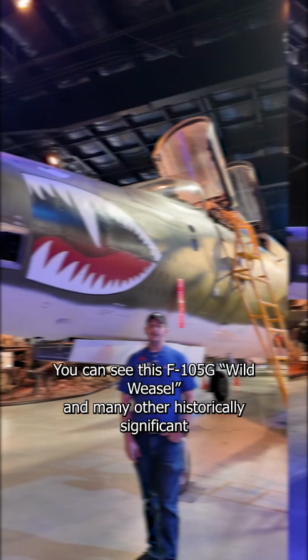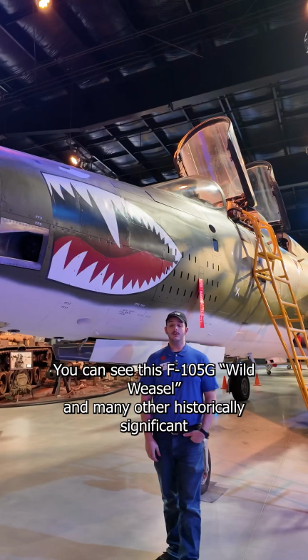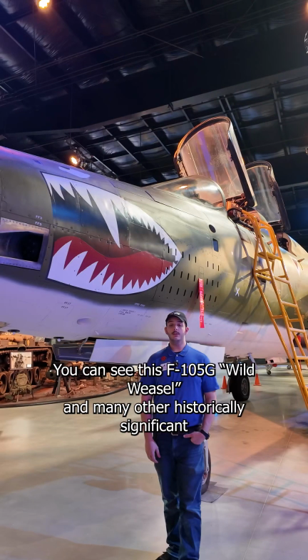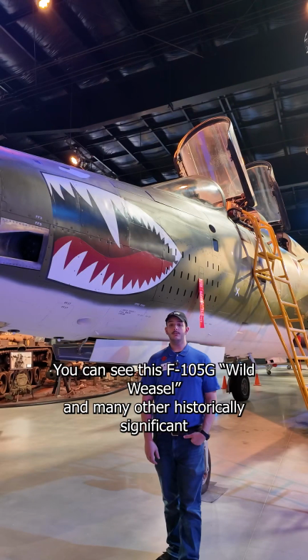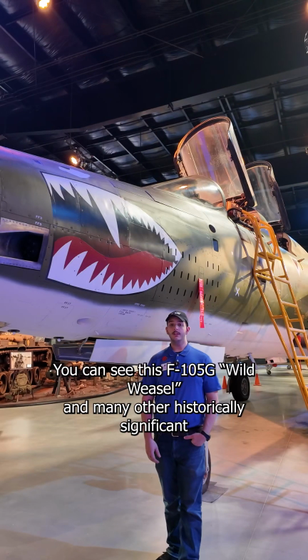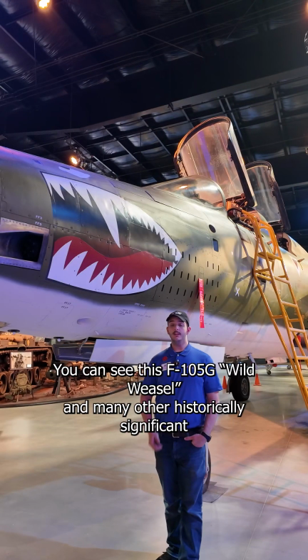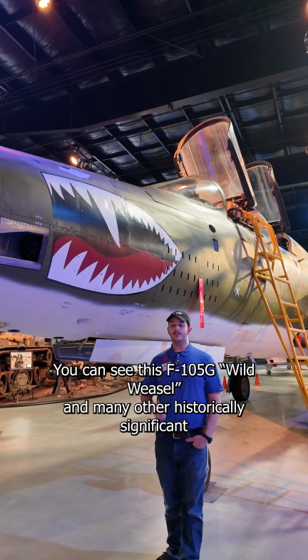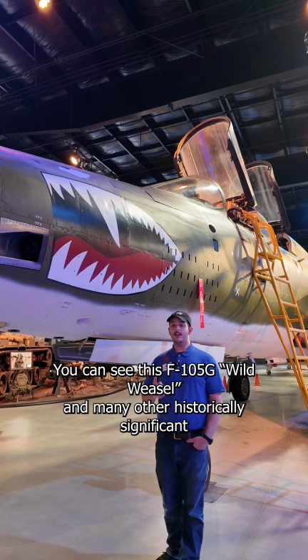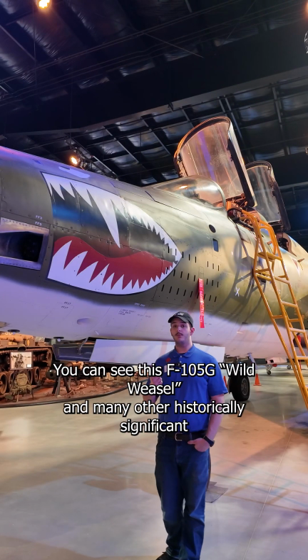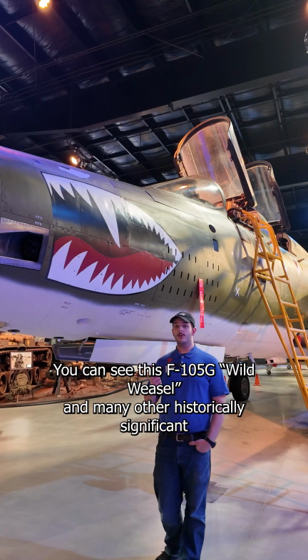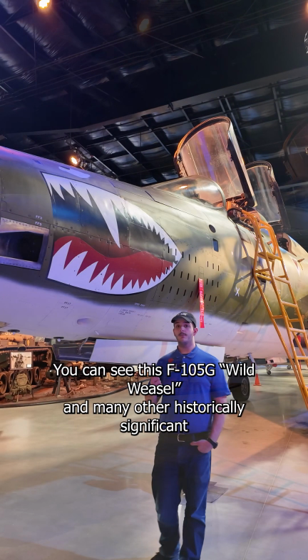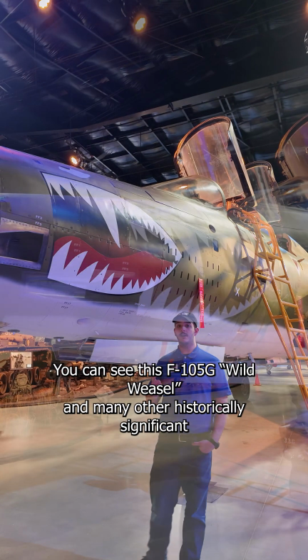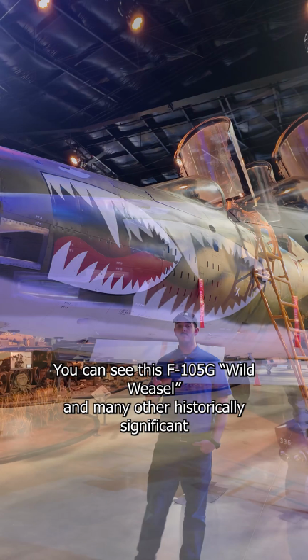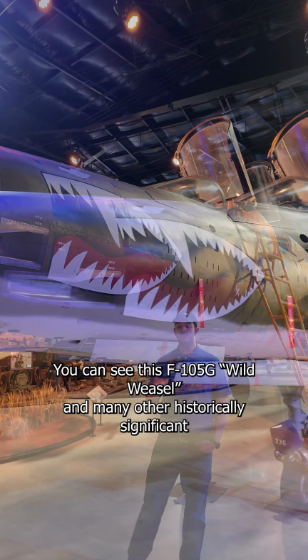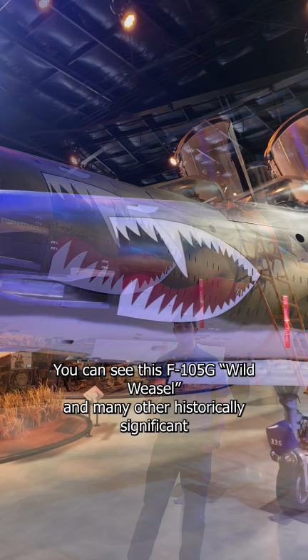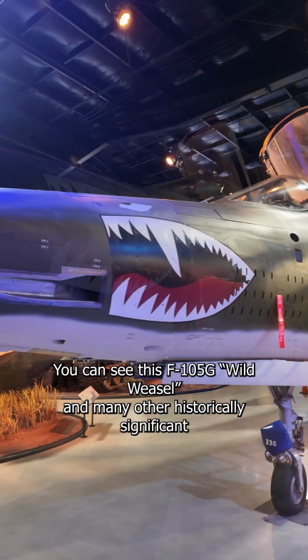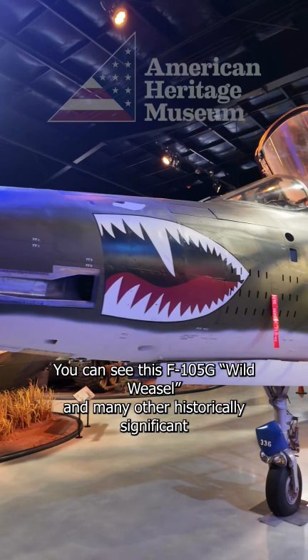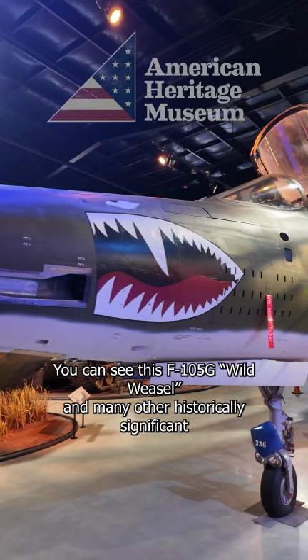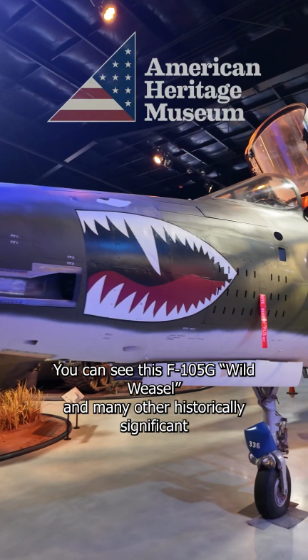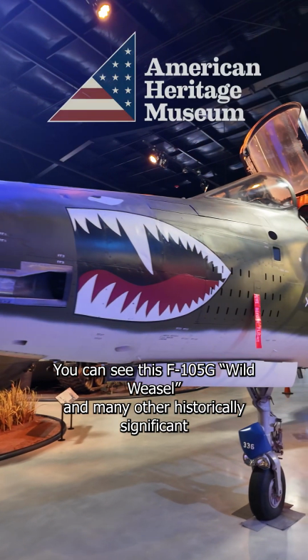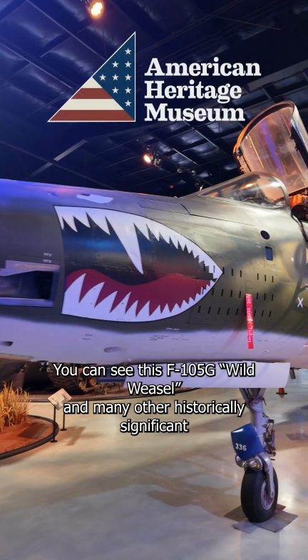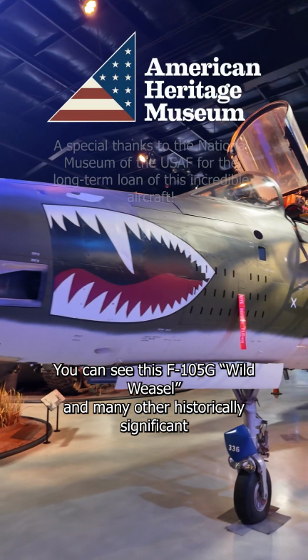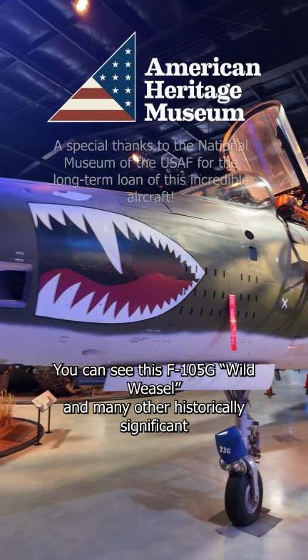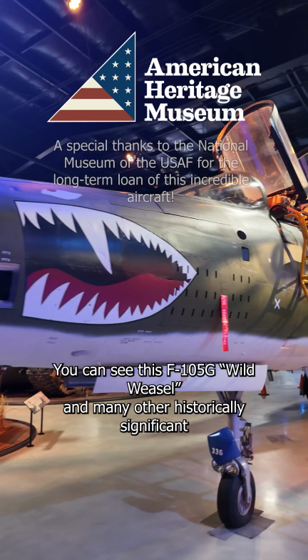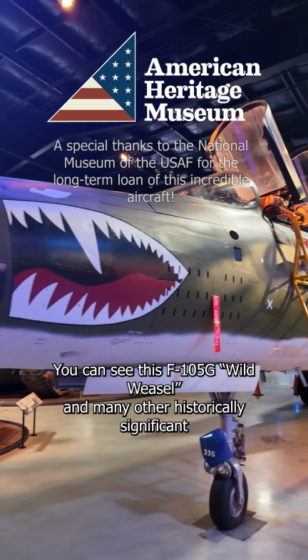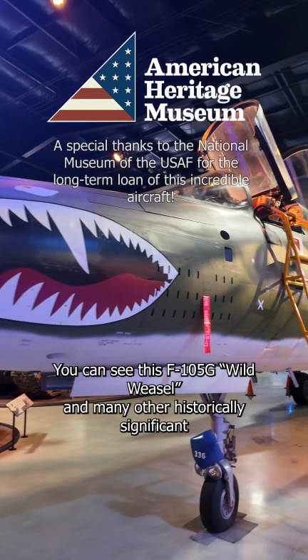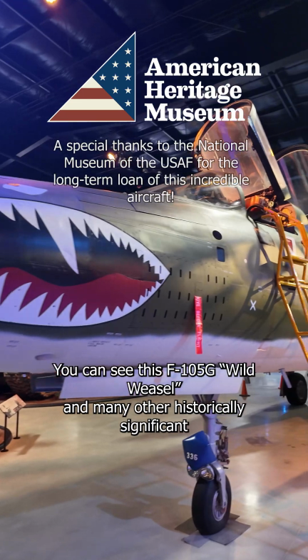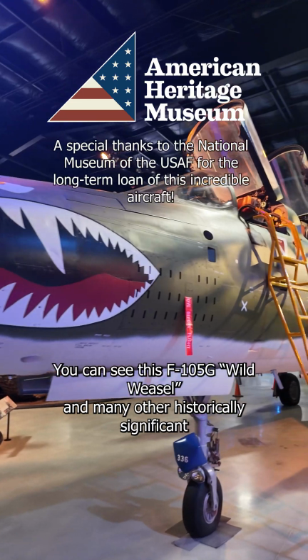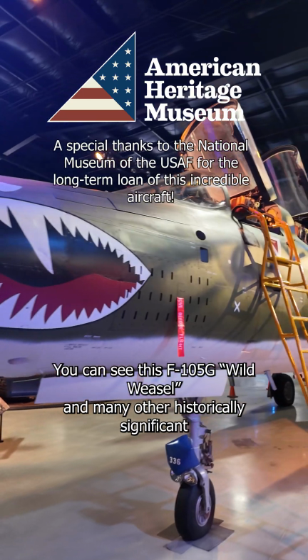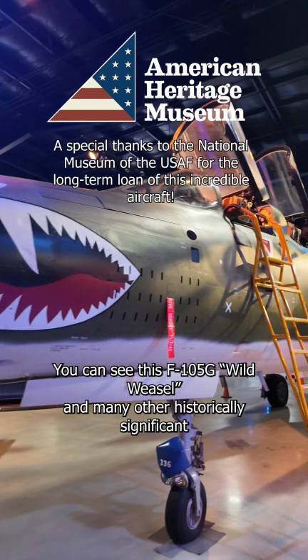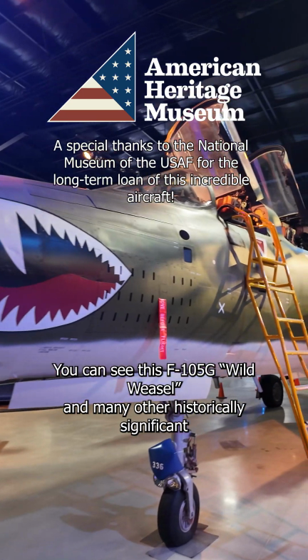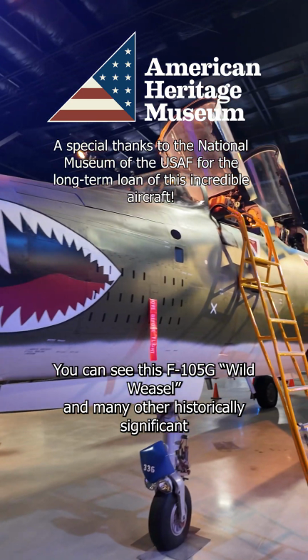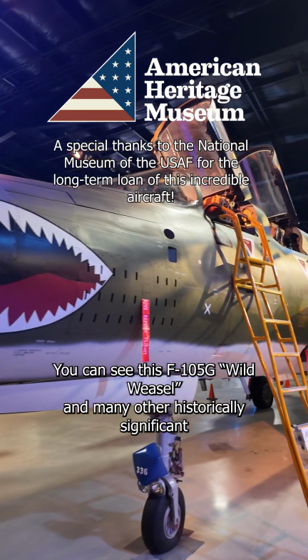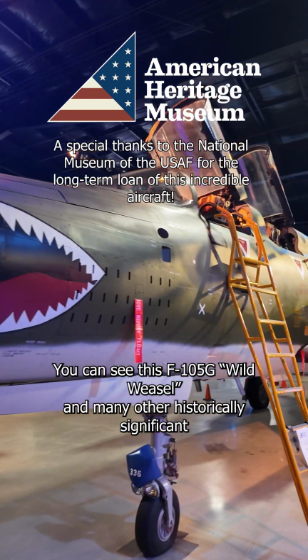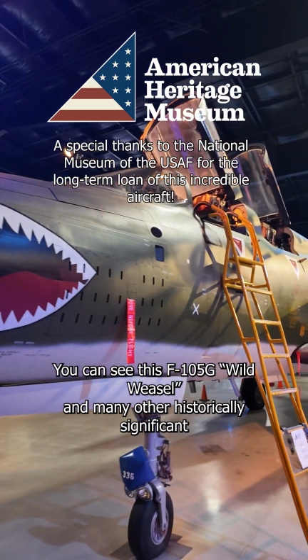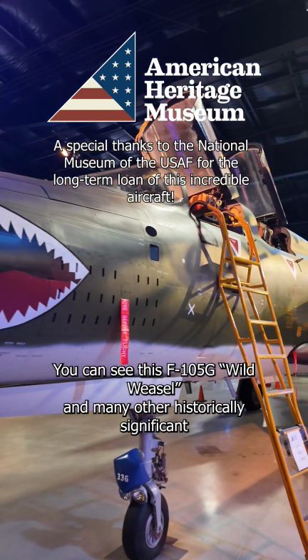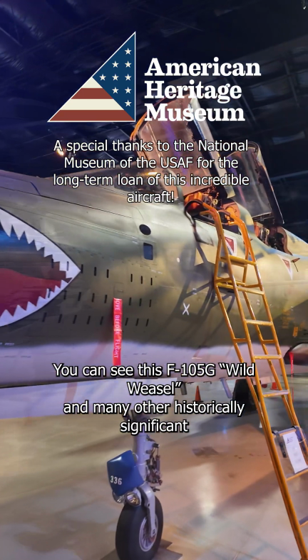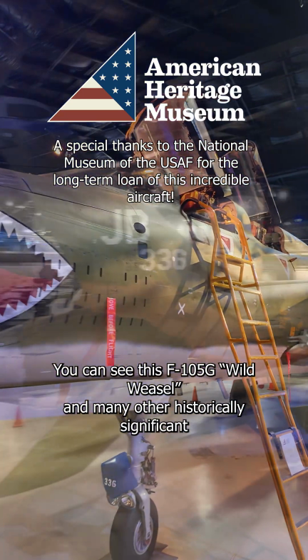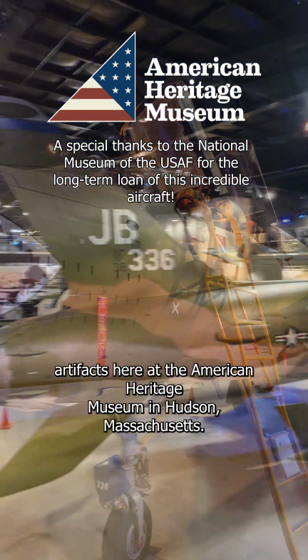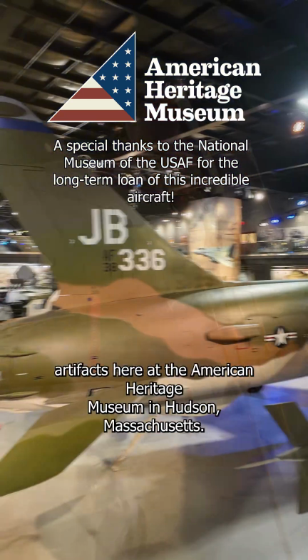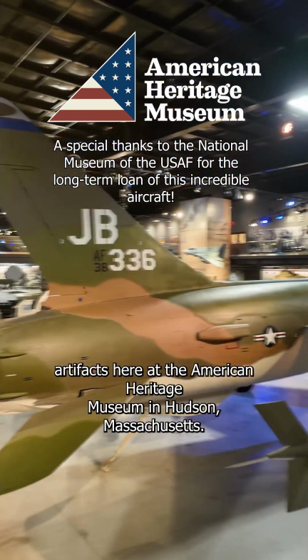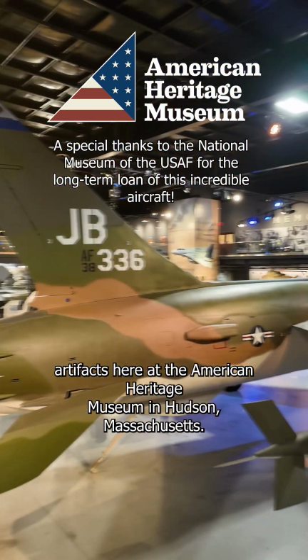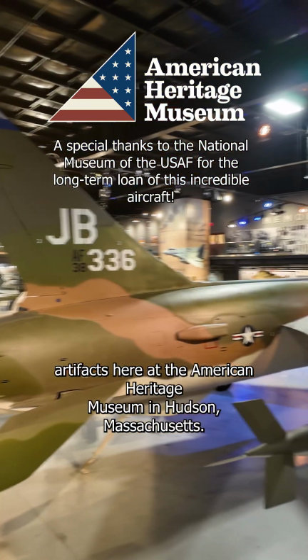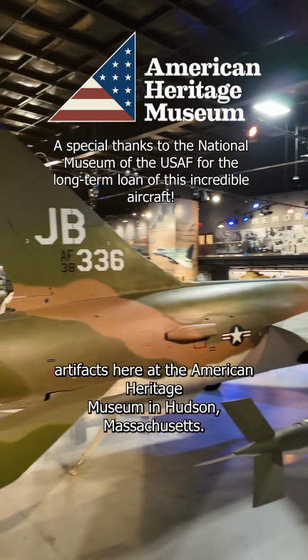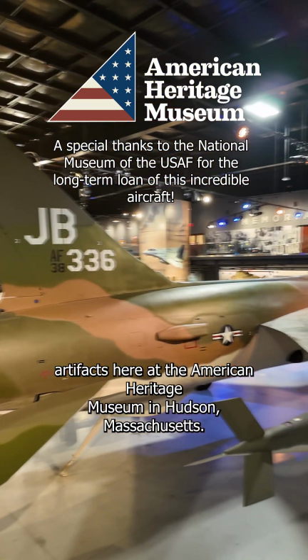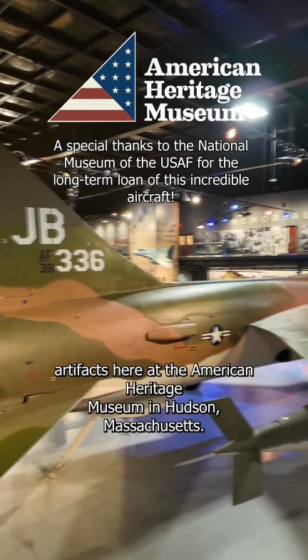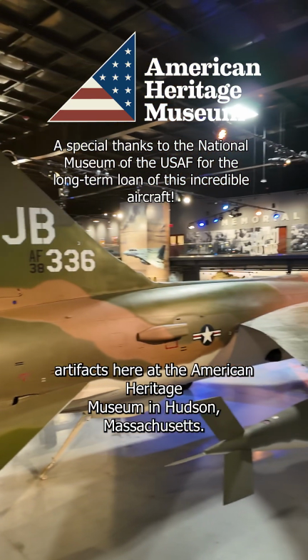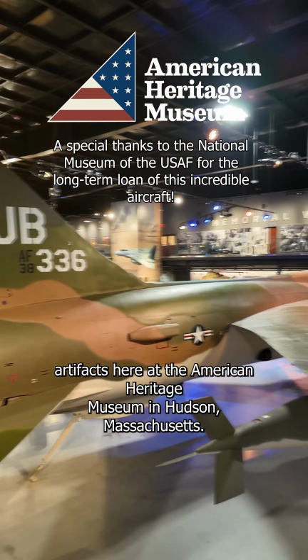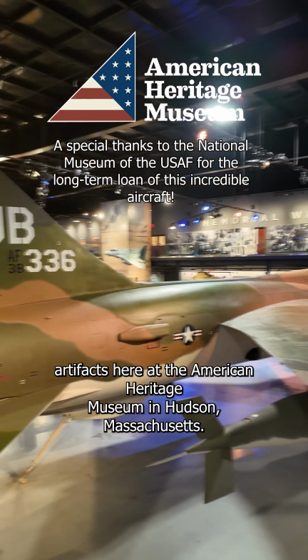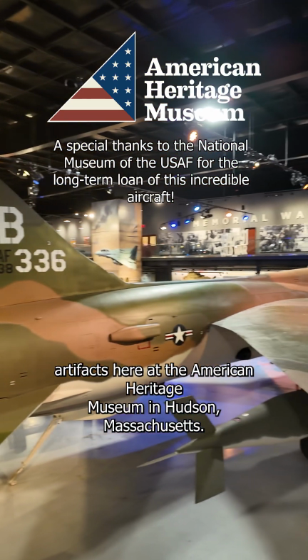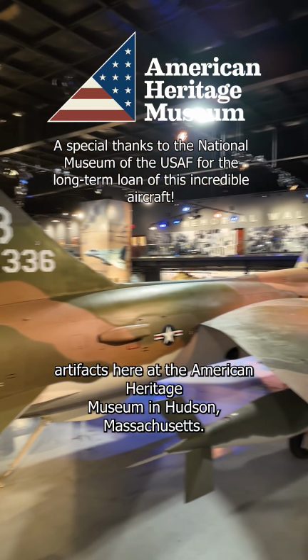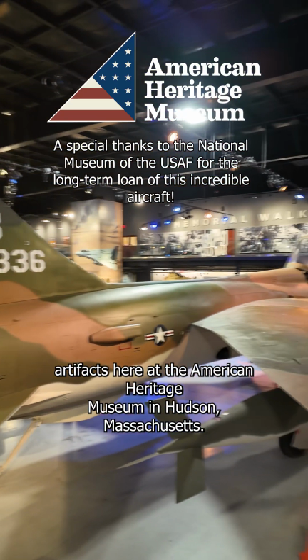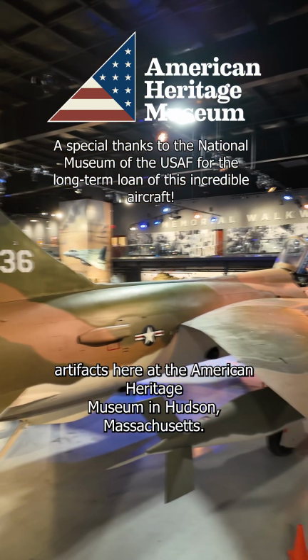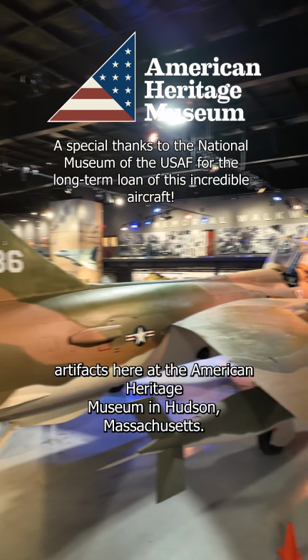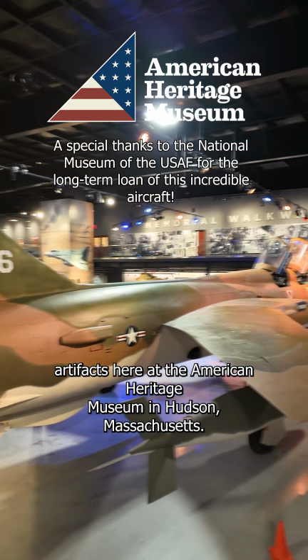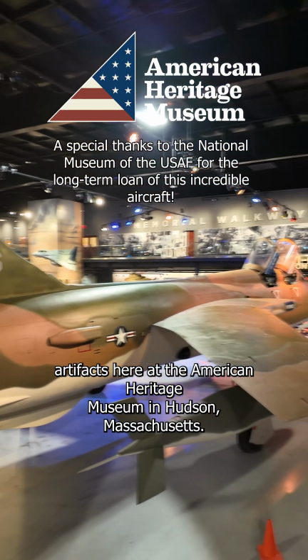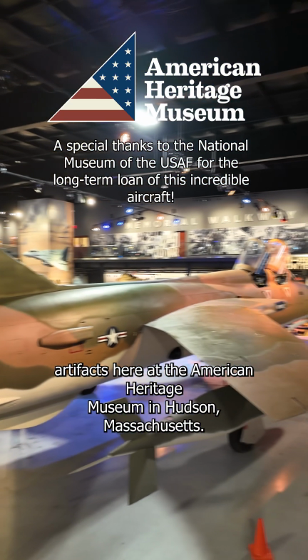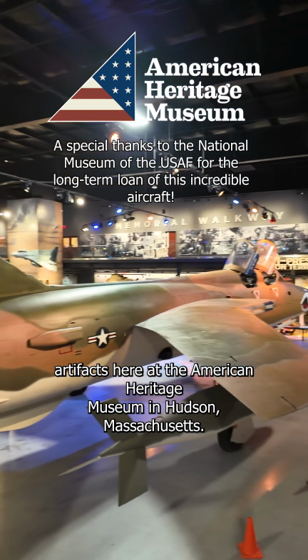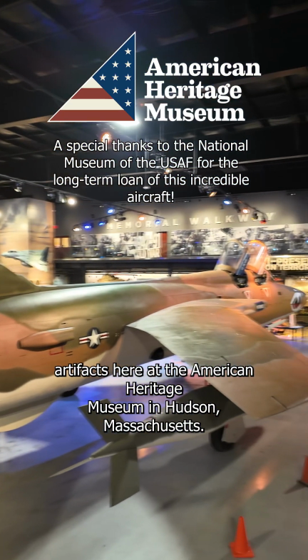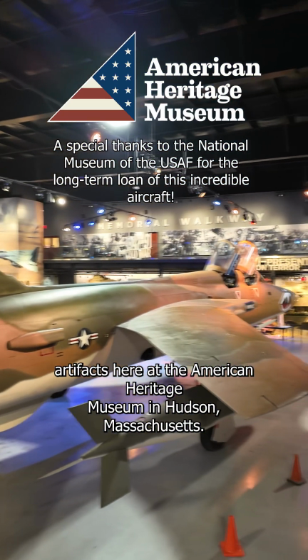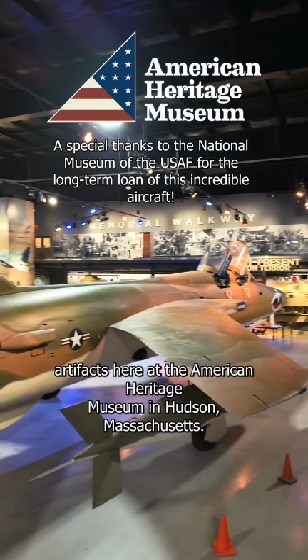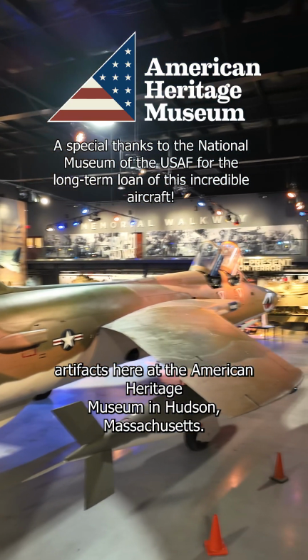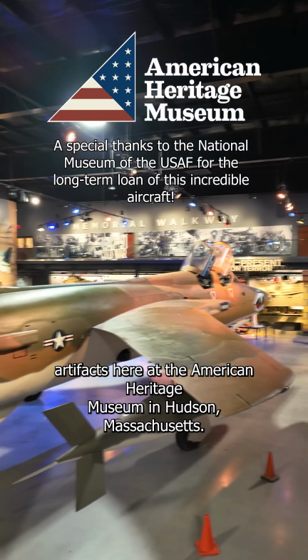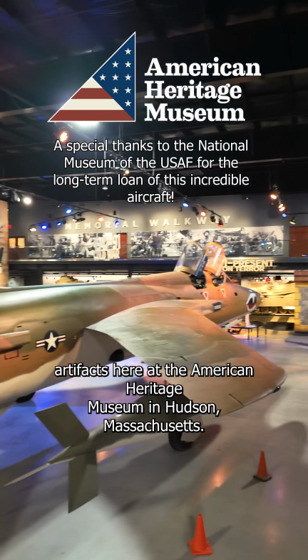You can see this F-105G Wild Weasel and many other historically significant artifacts here at the American Heritage Museum in Hudson, Massachusetts.